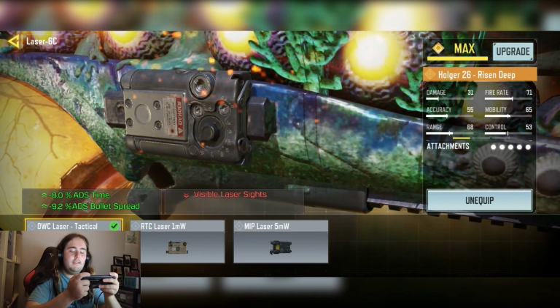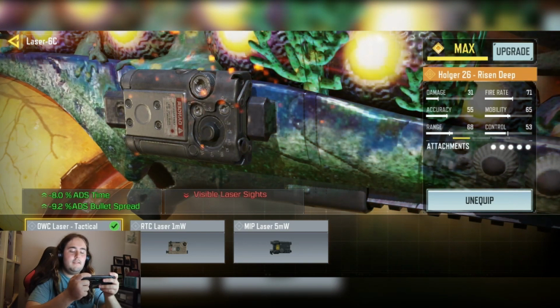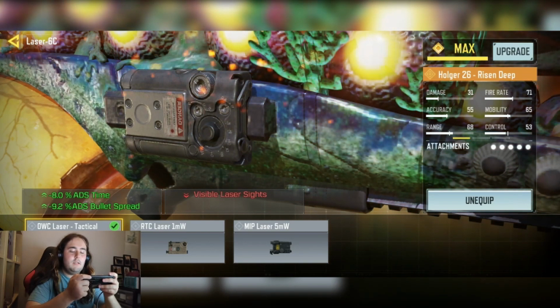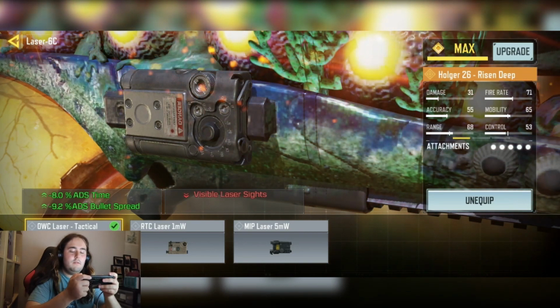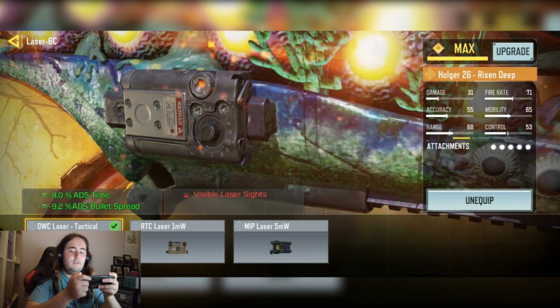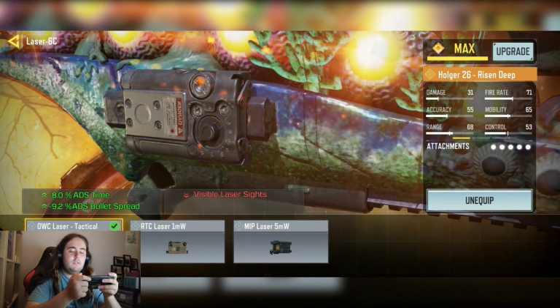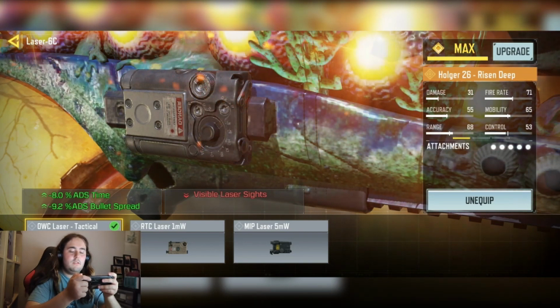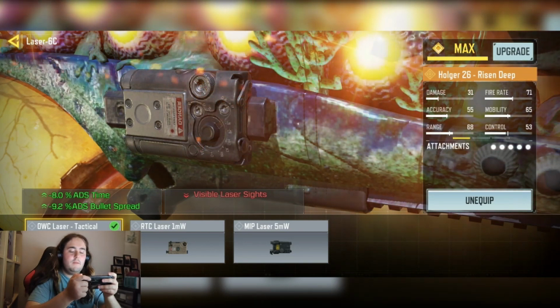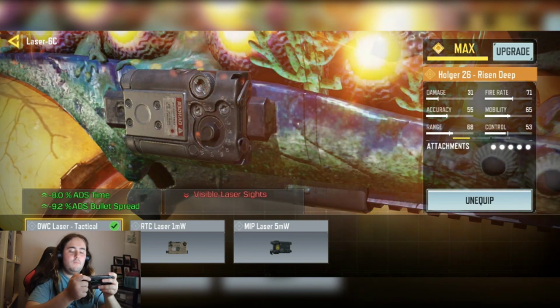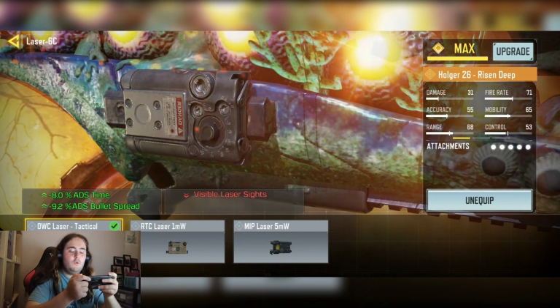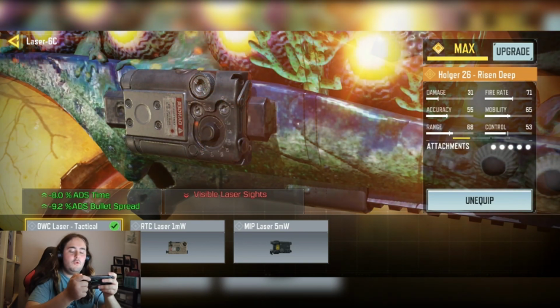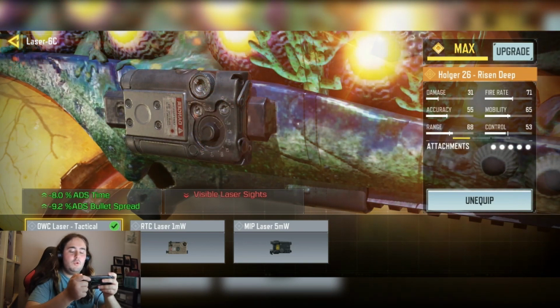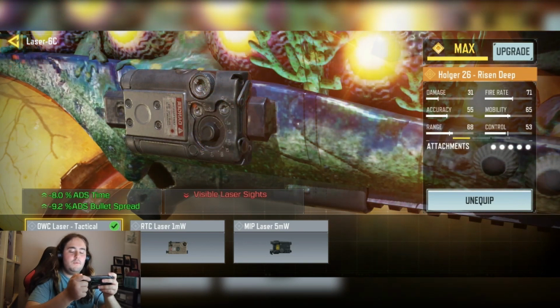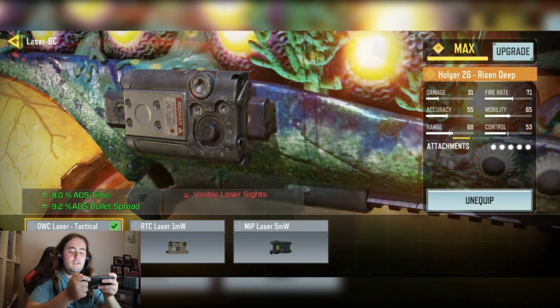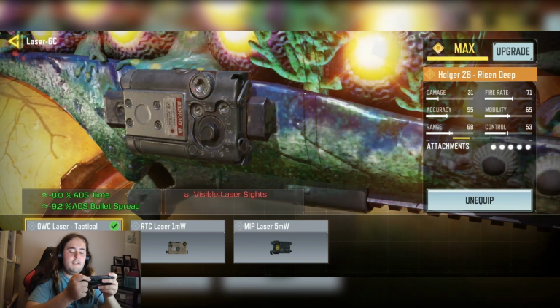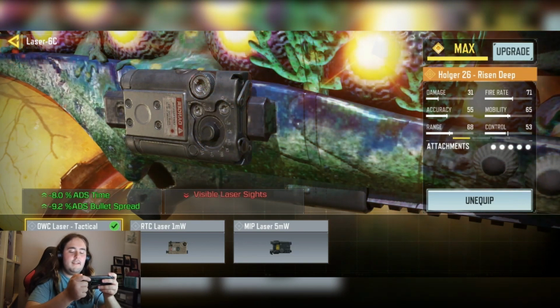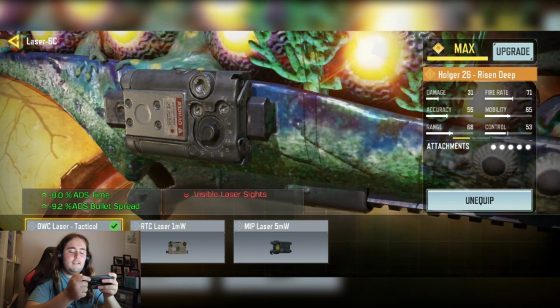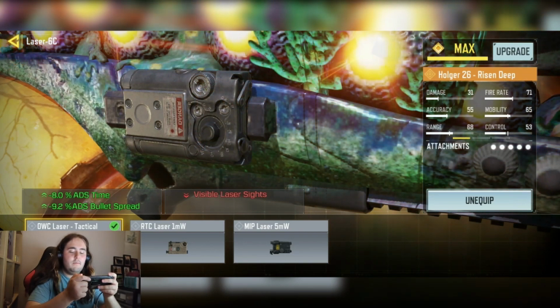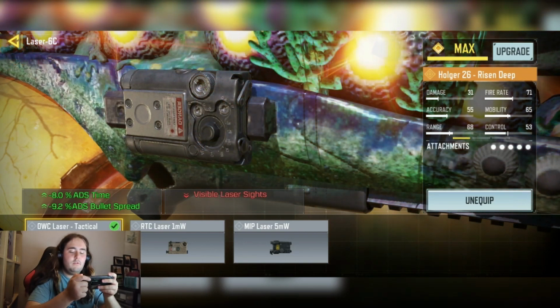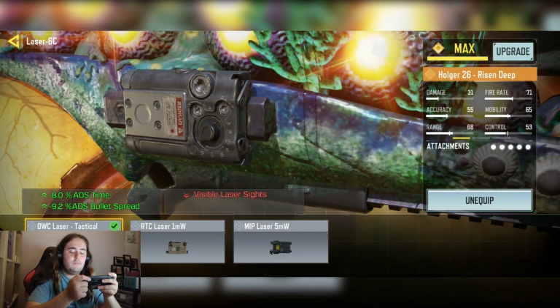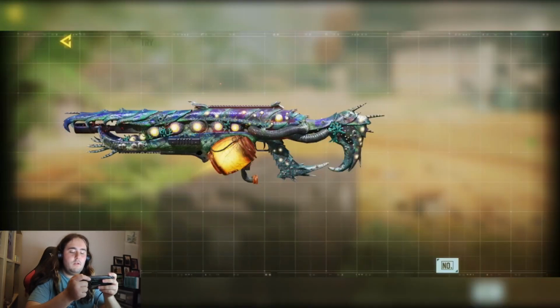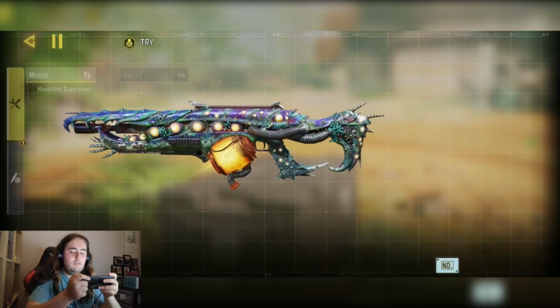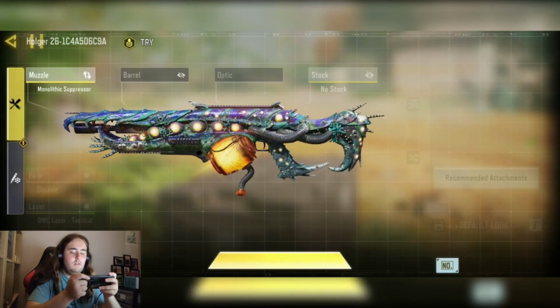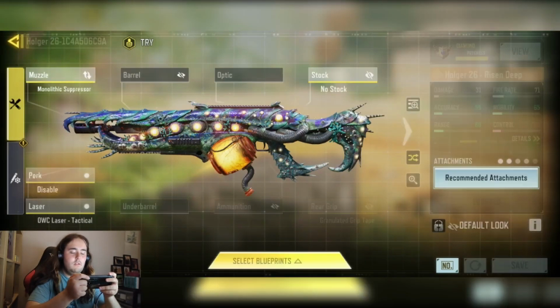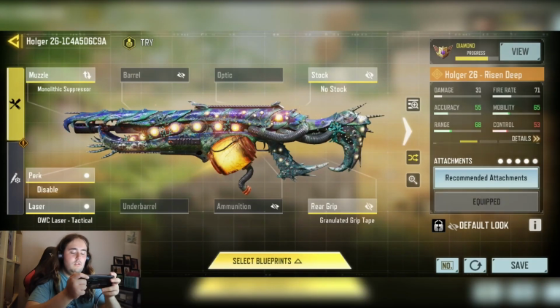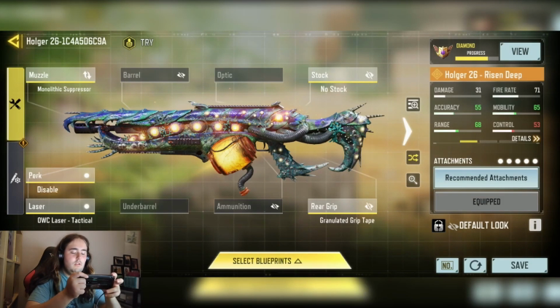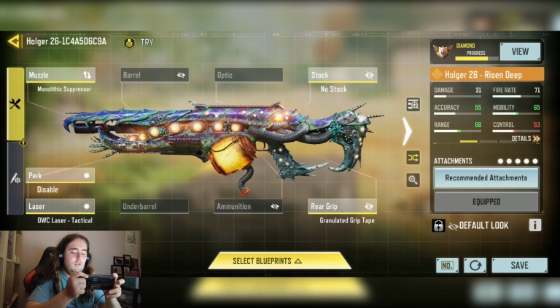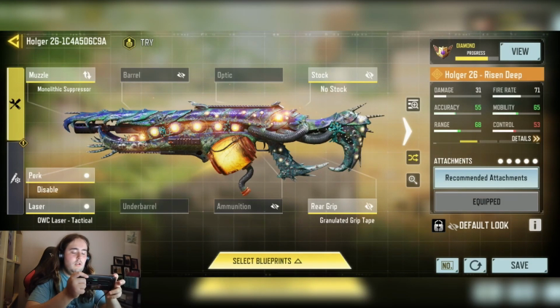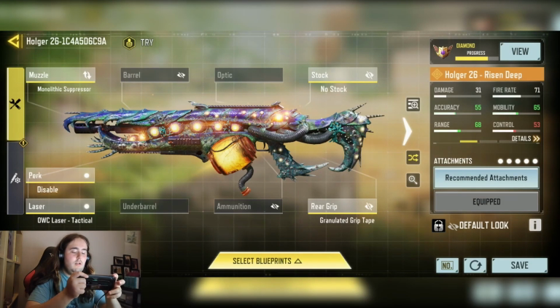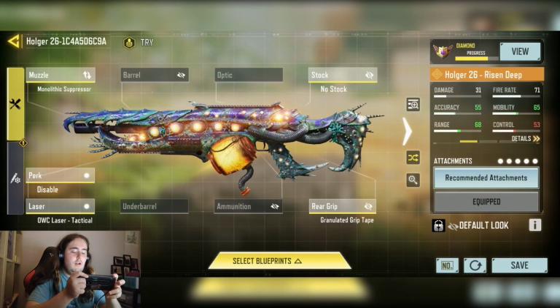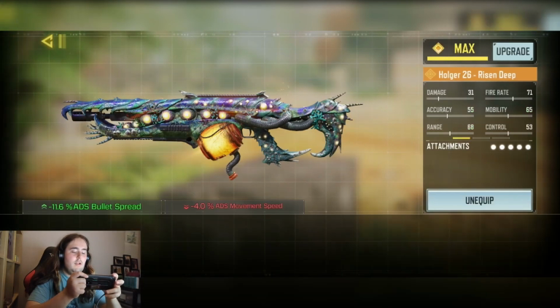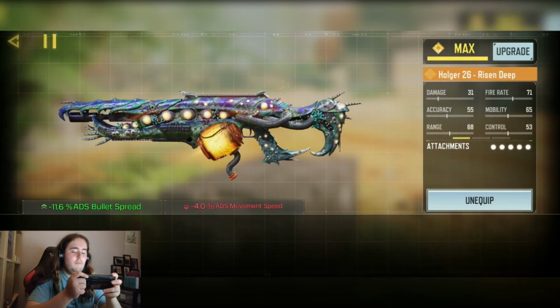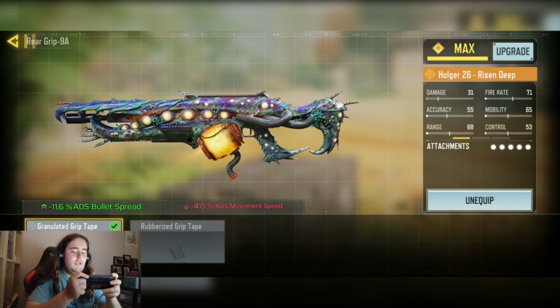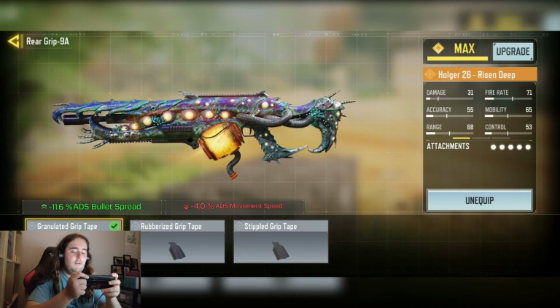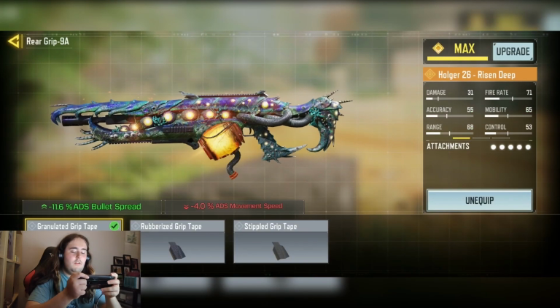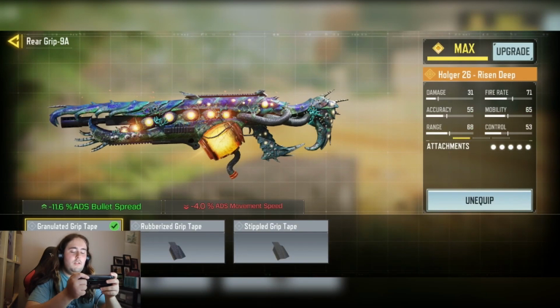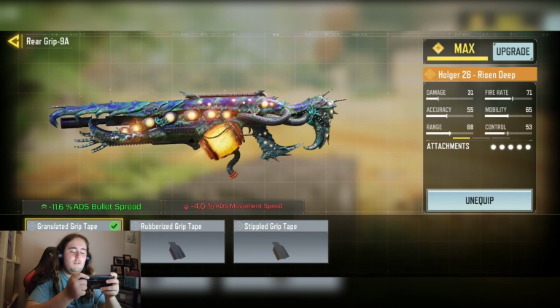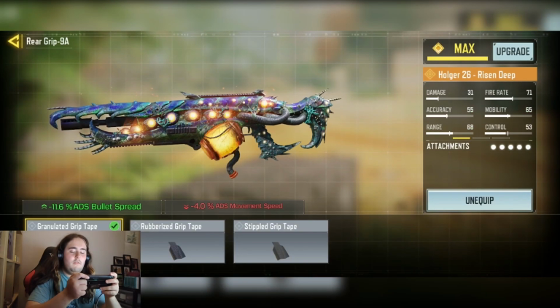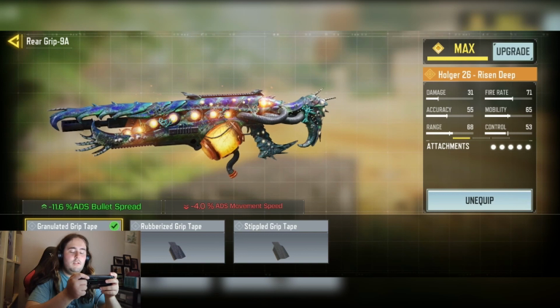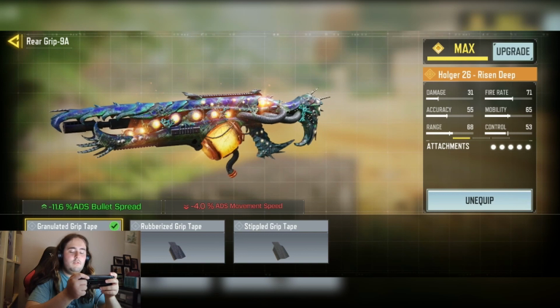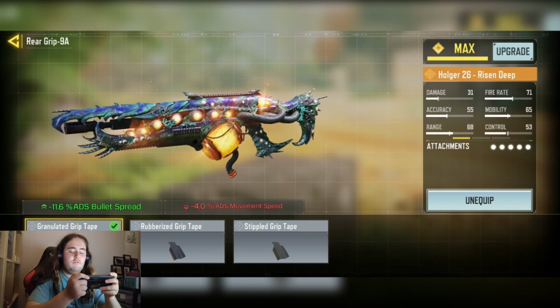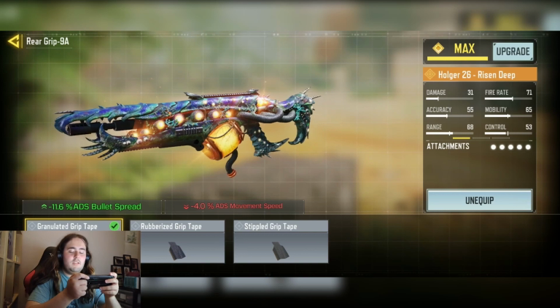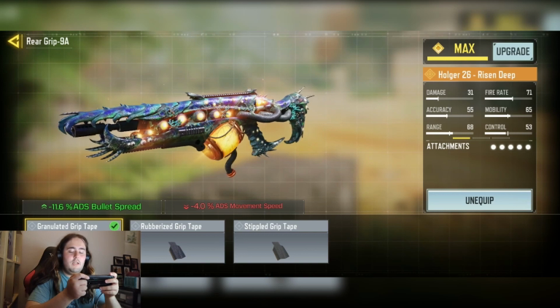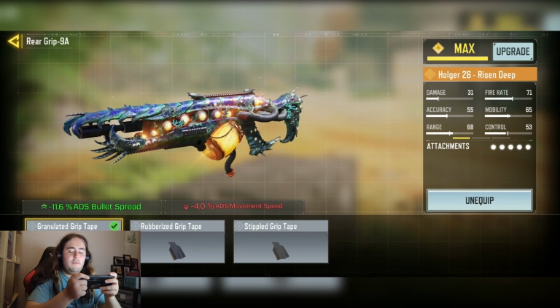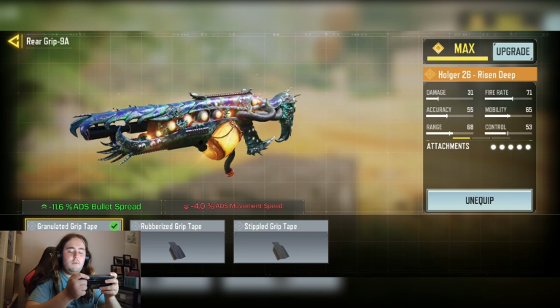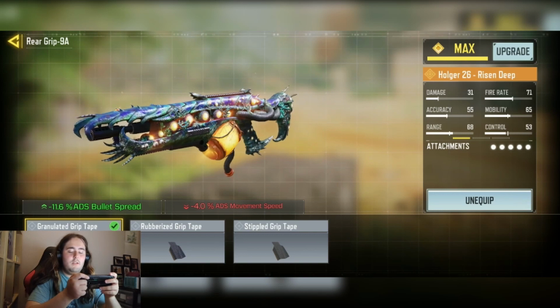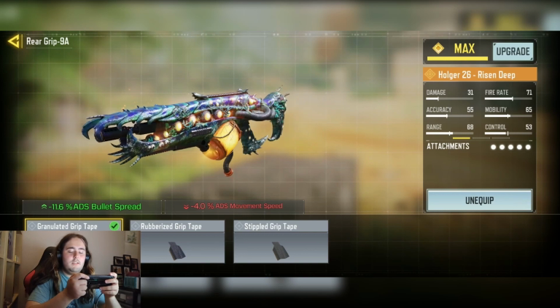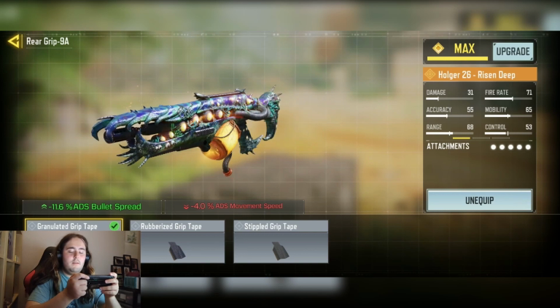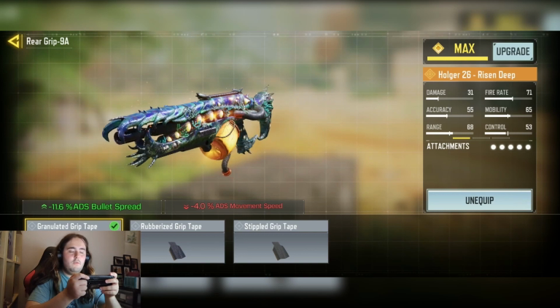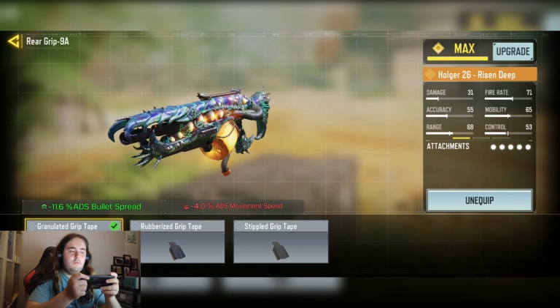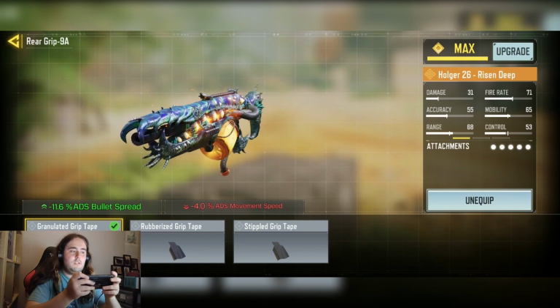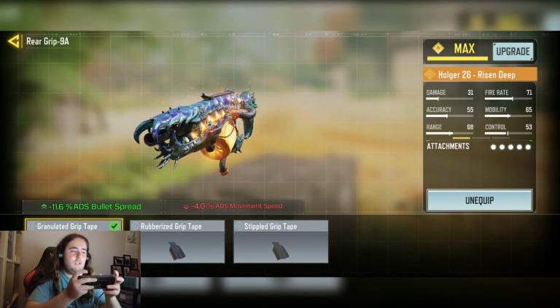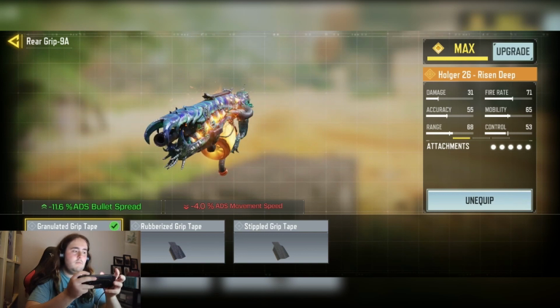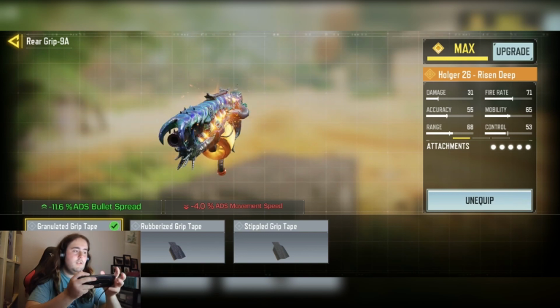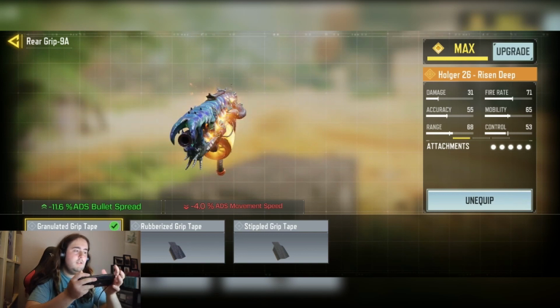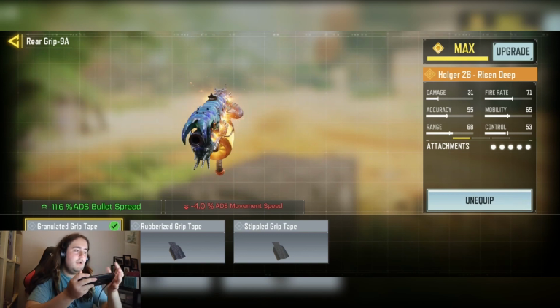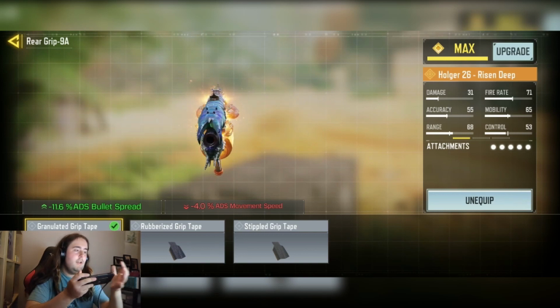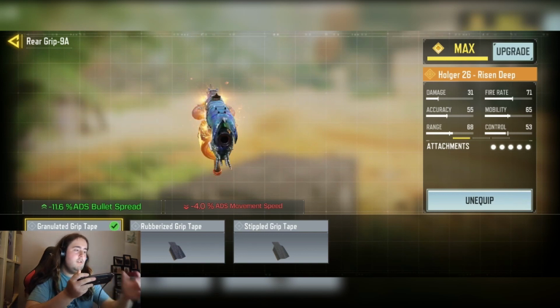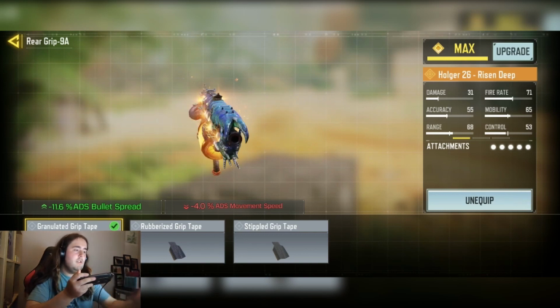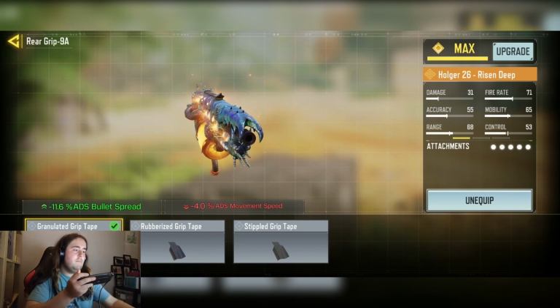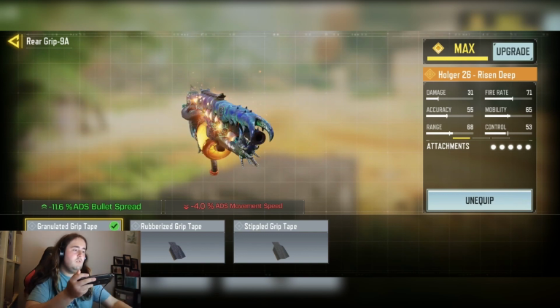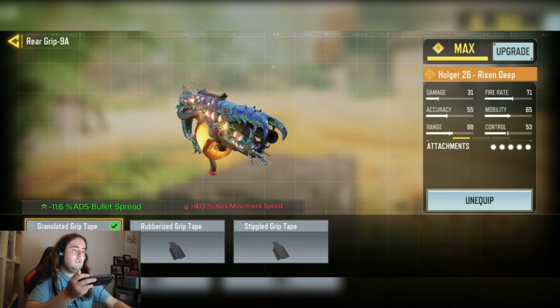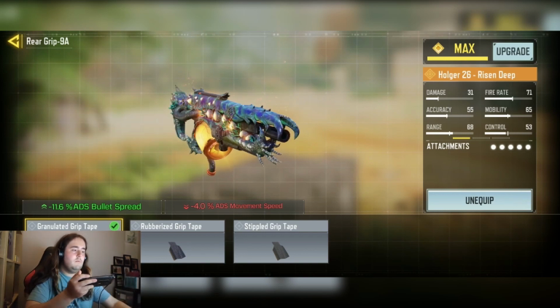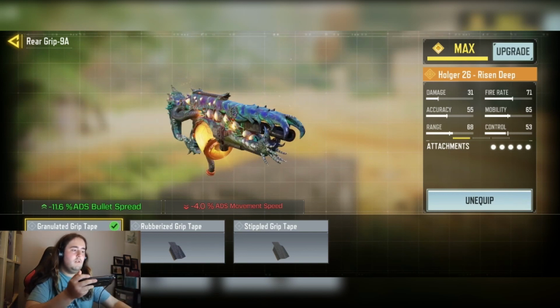We have the OWT attack laser for the minus 8% ADS time and minus 9.2% ADS bullet spread. And then we have the granulated grip tape for the minus 9.6% ADS bullet spread.